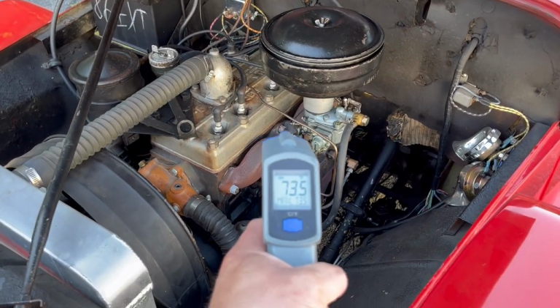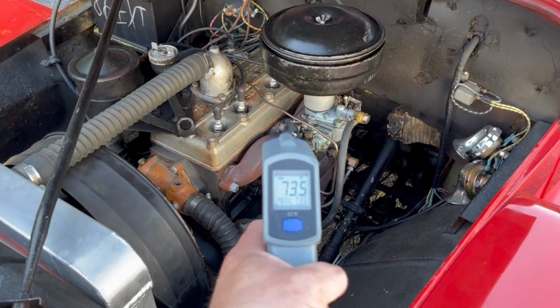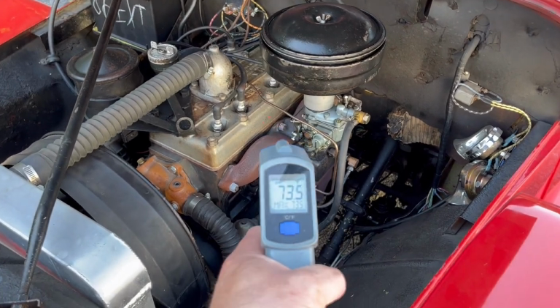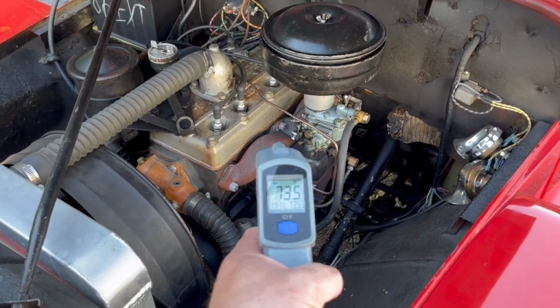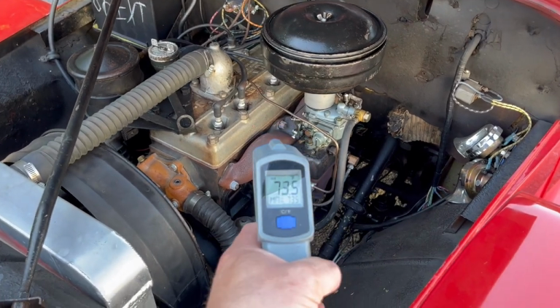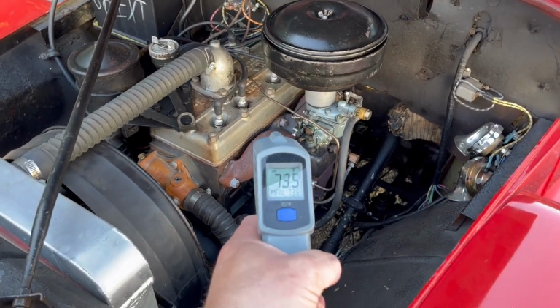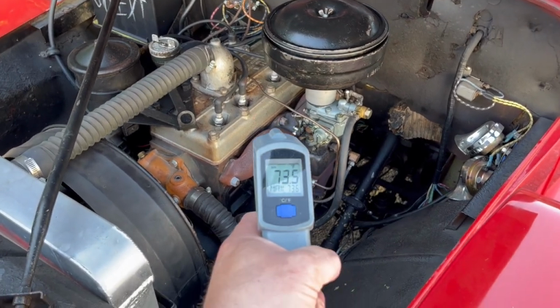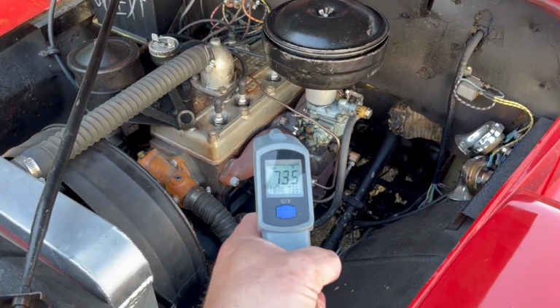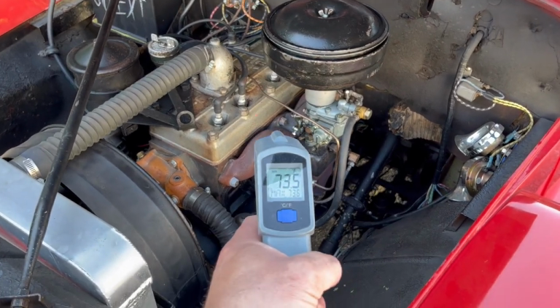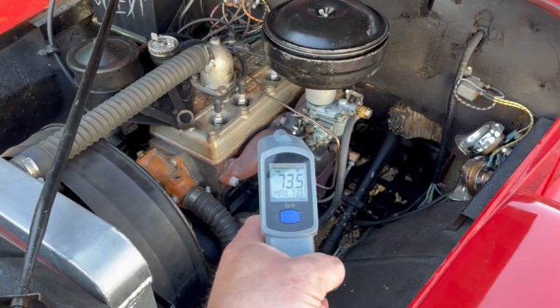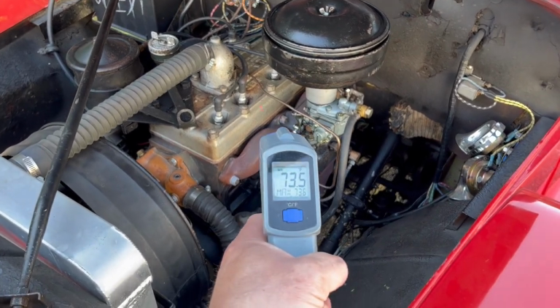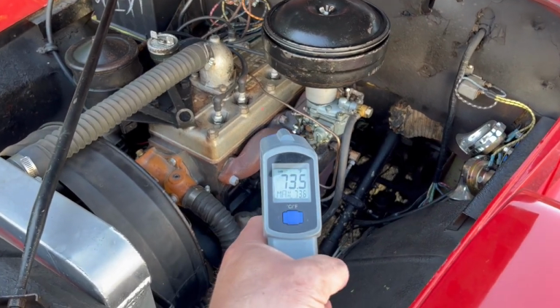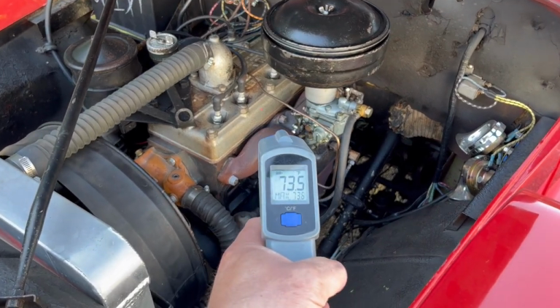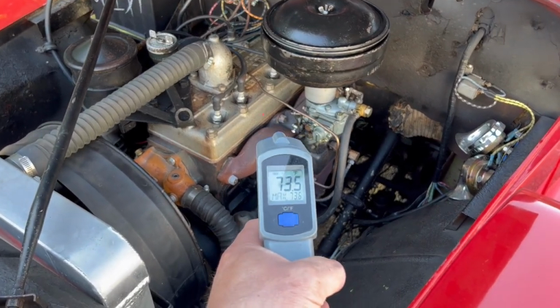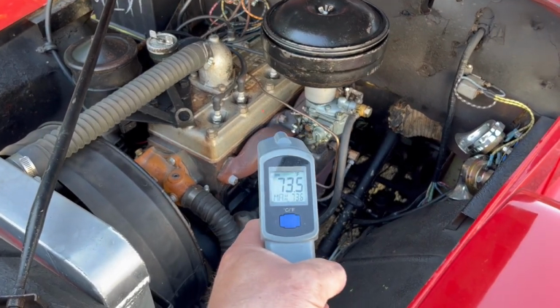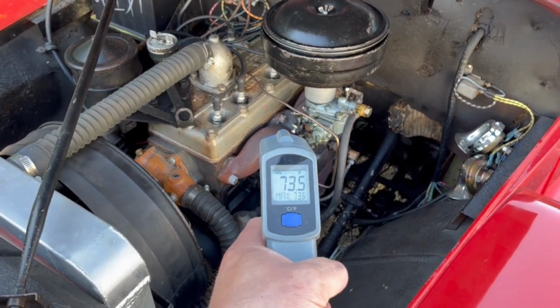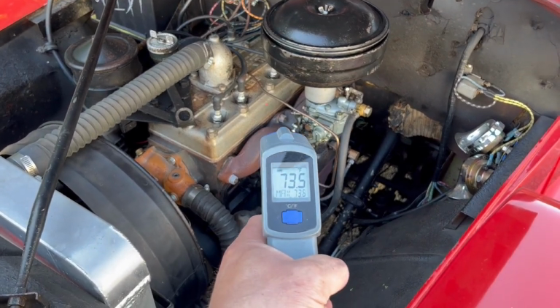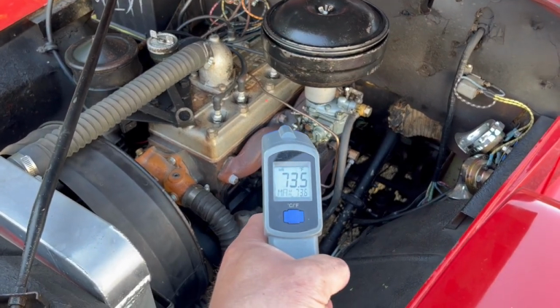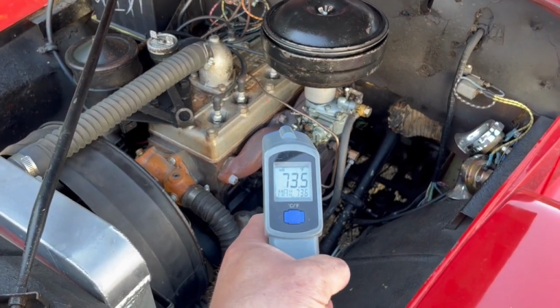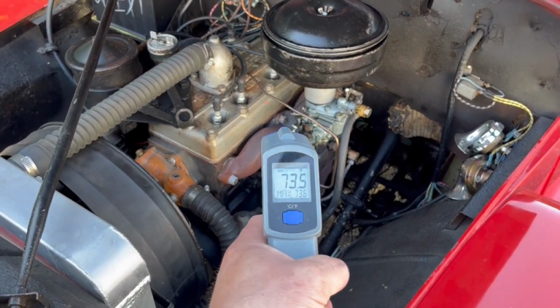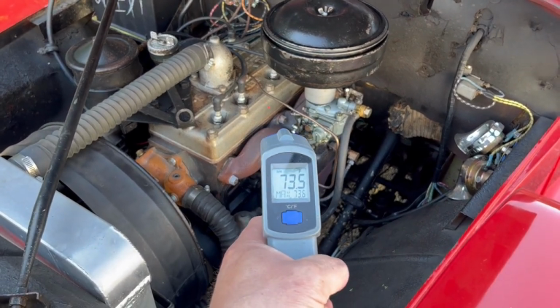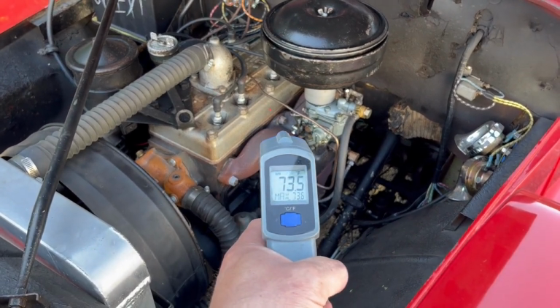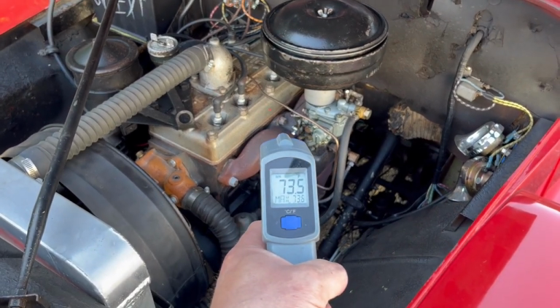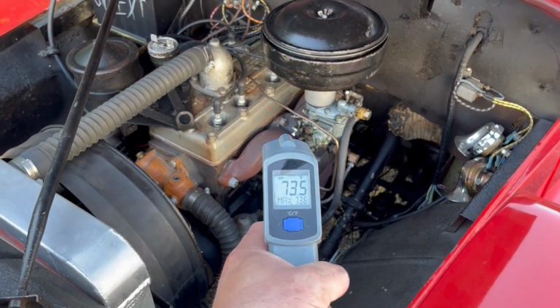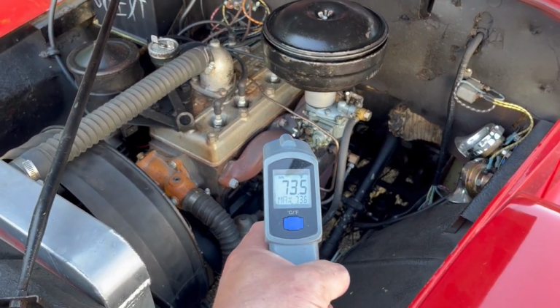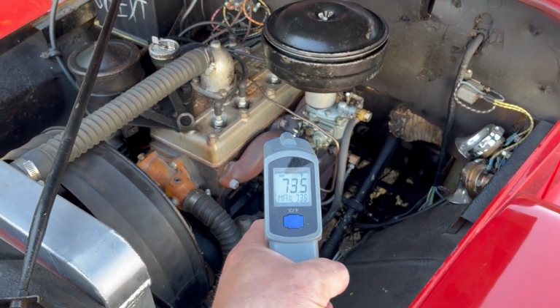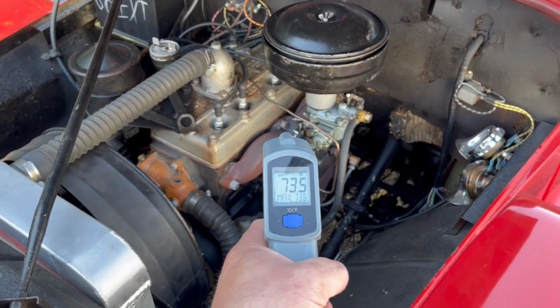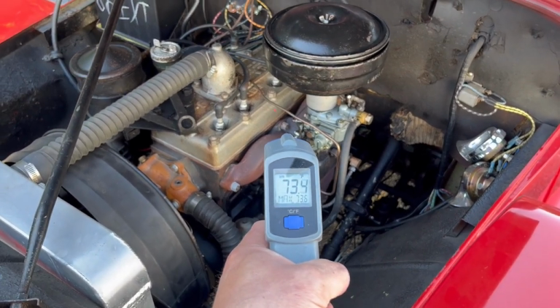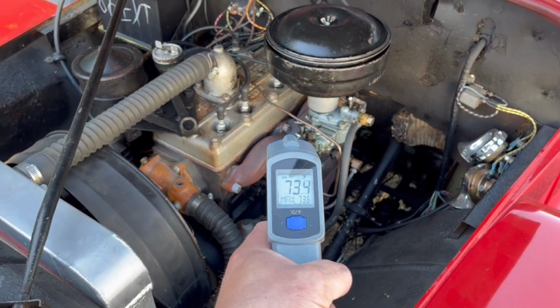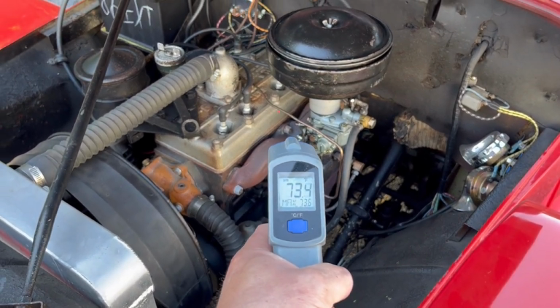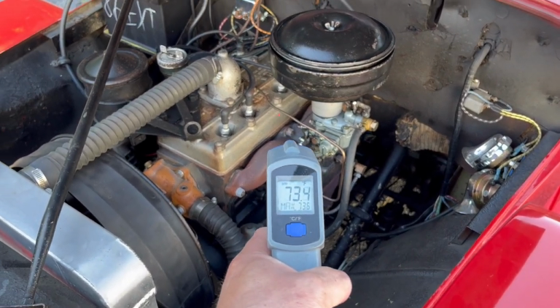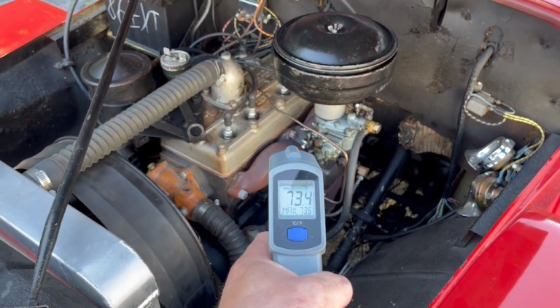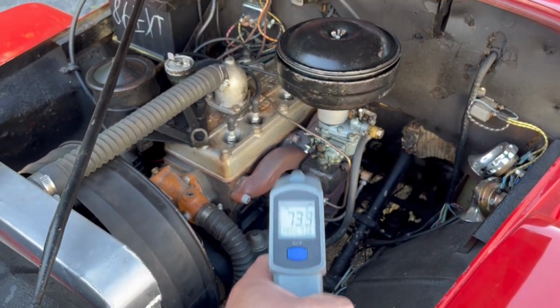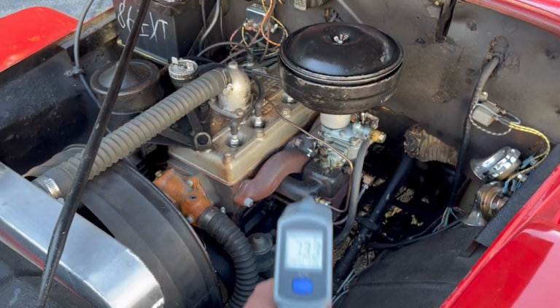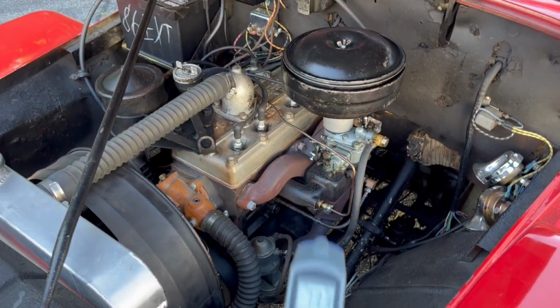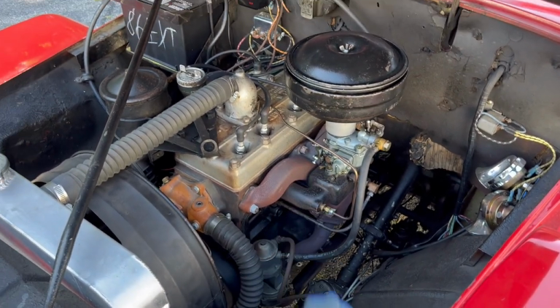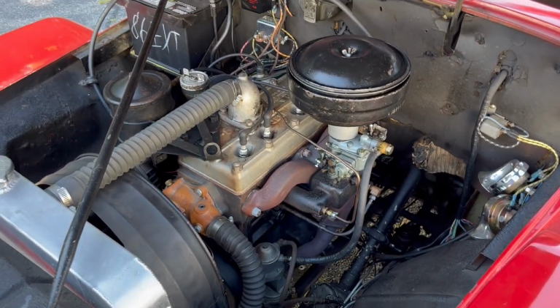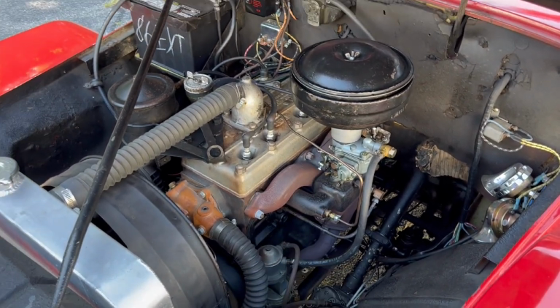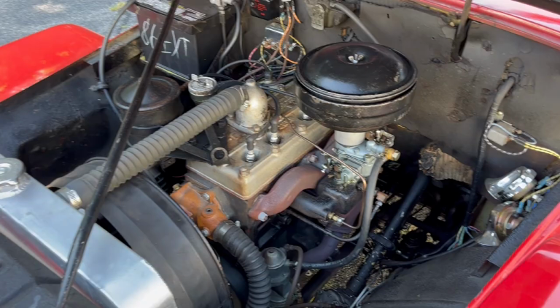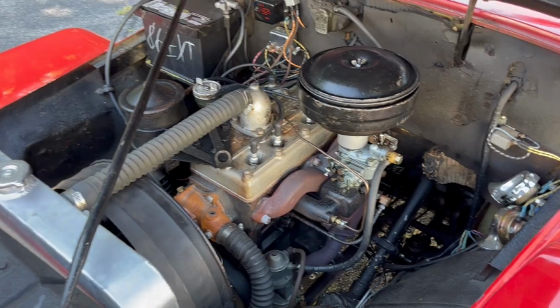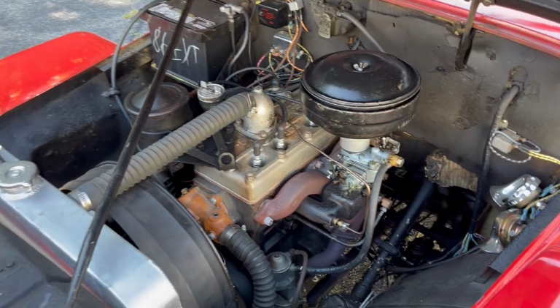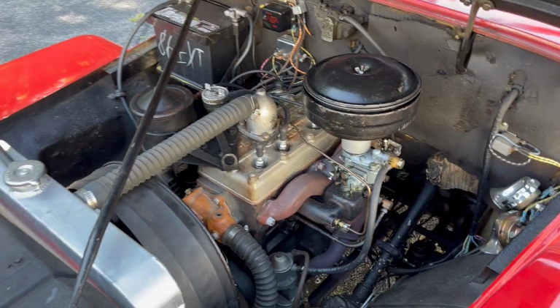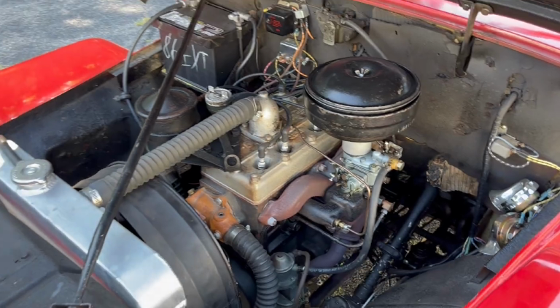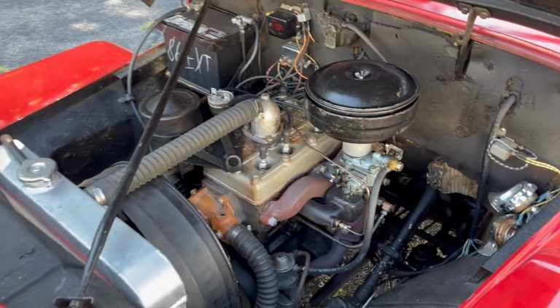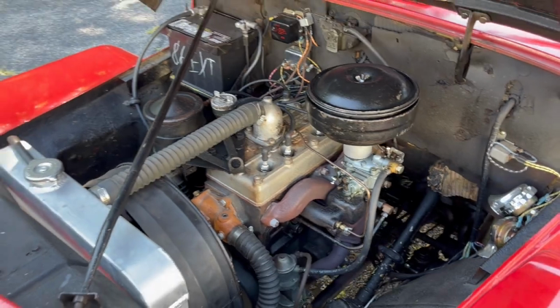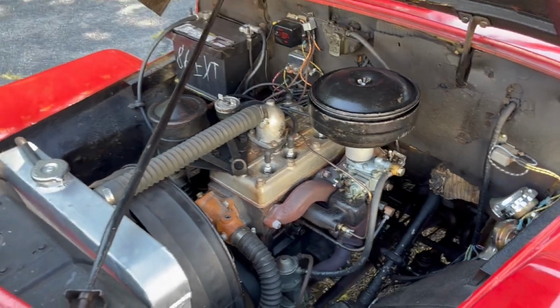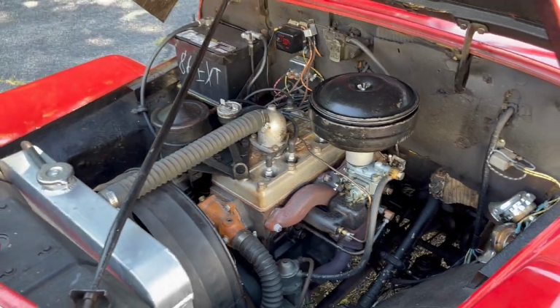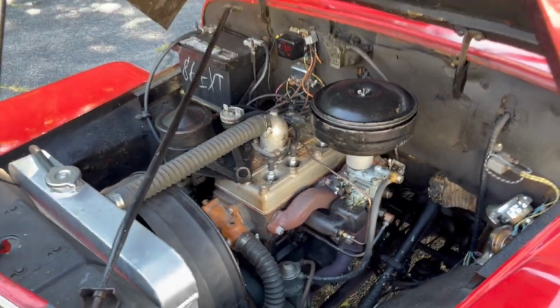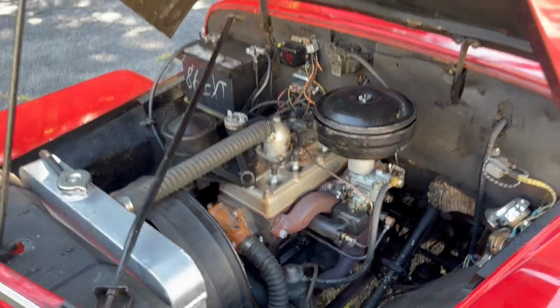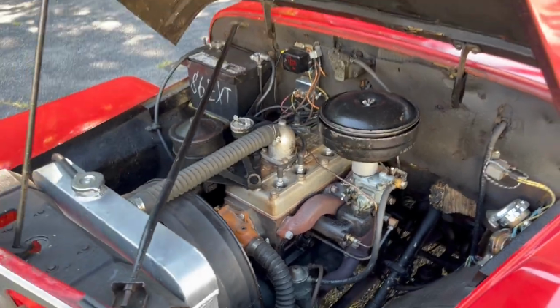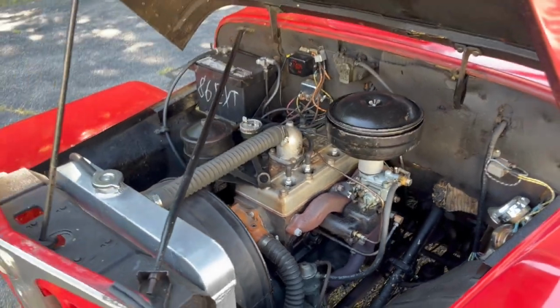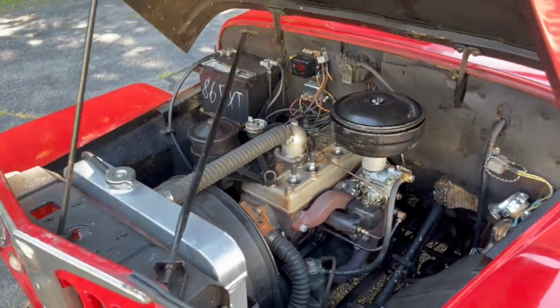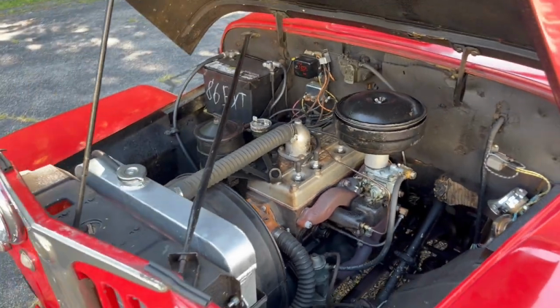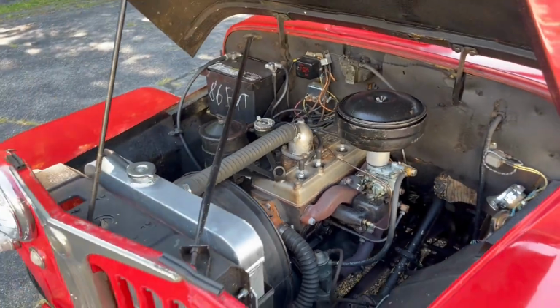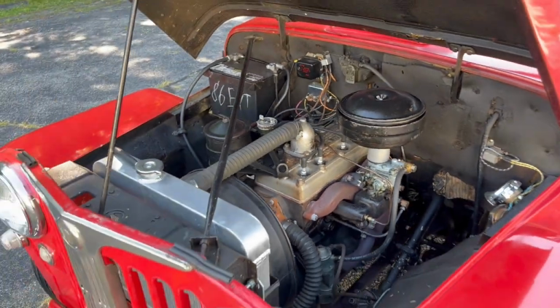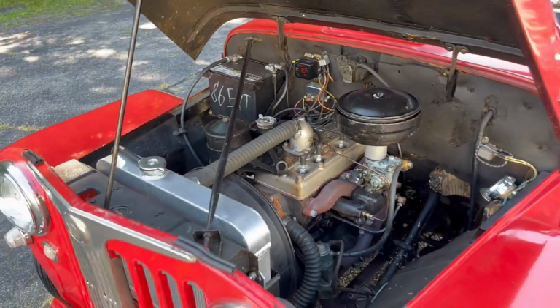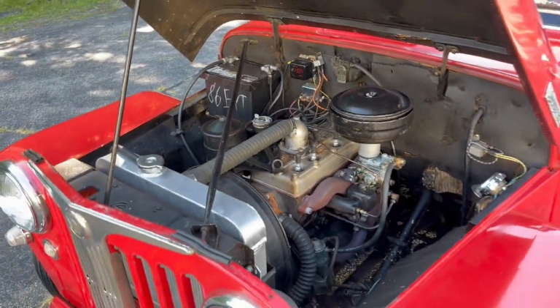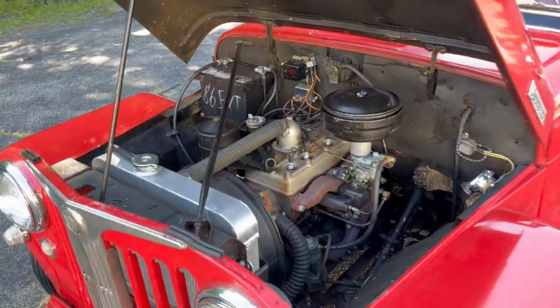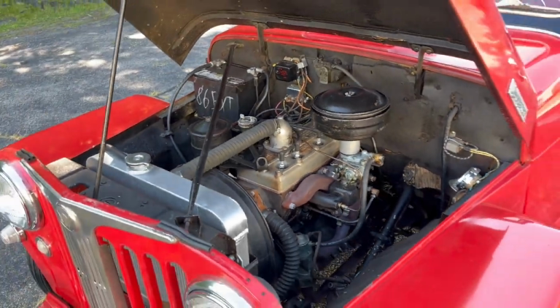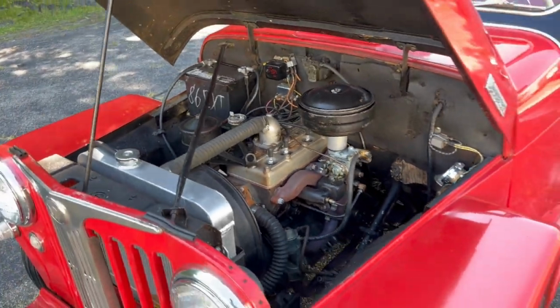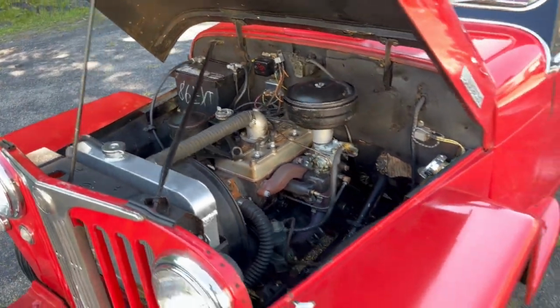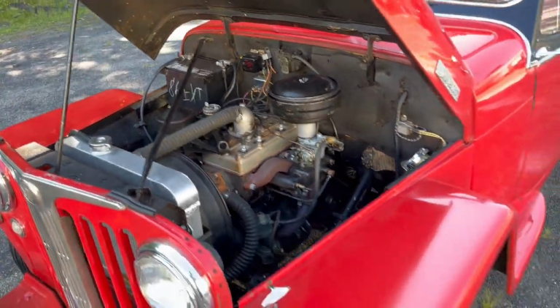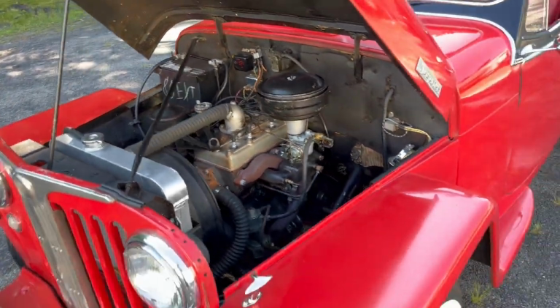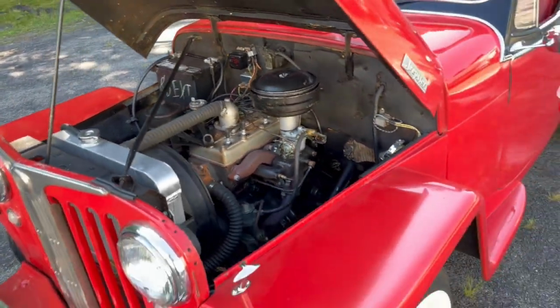The engine block is currently at 73.5 — a true cold start. We just pushed it out this morning.